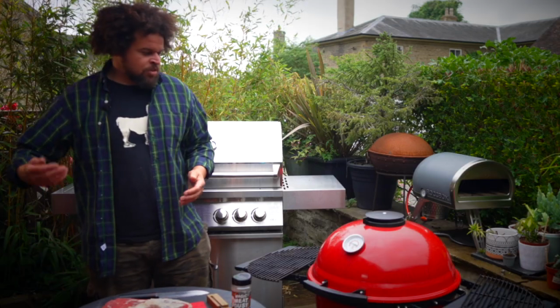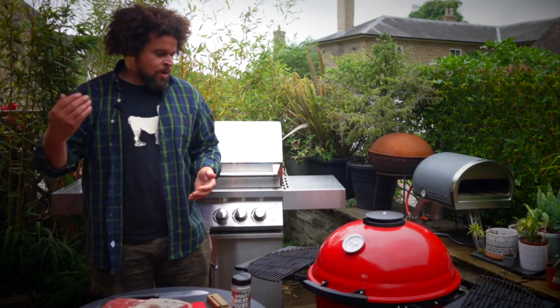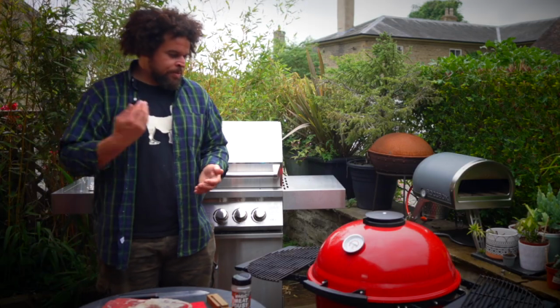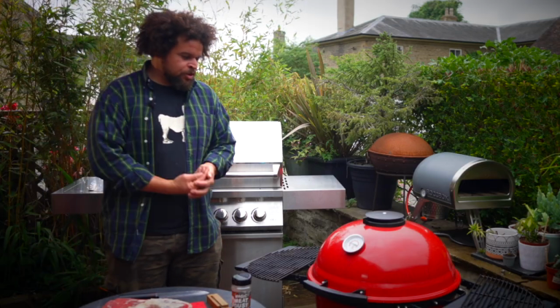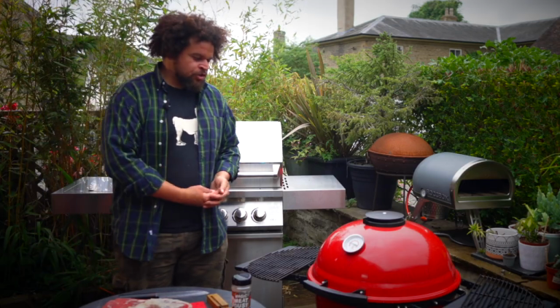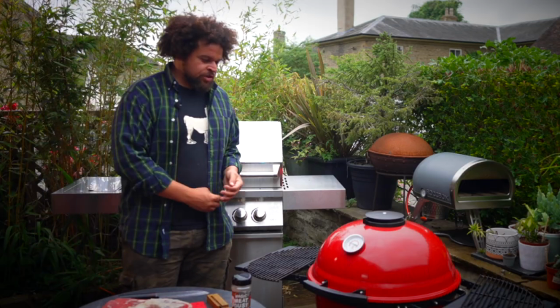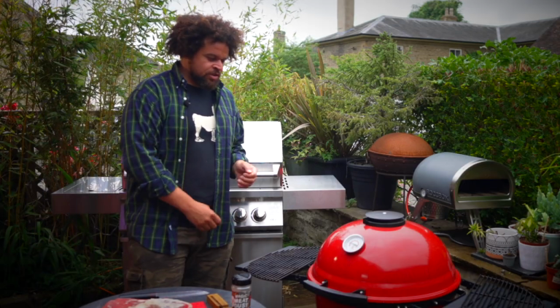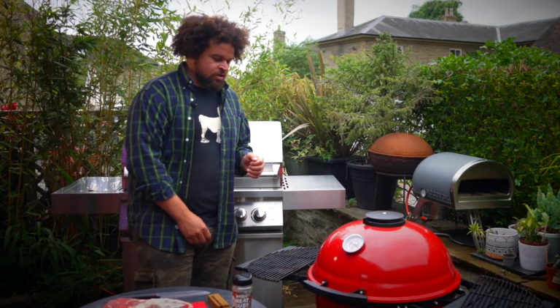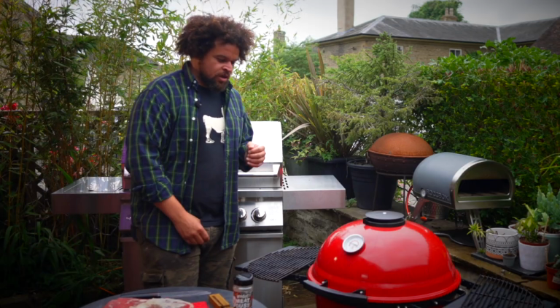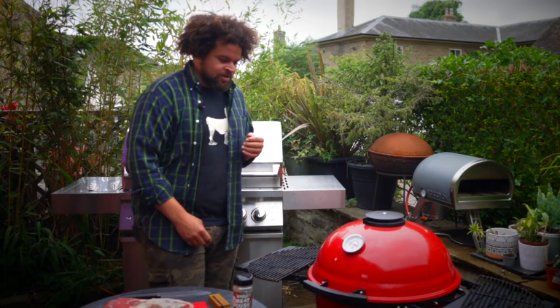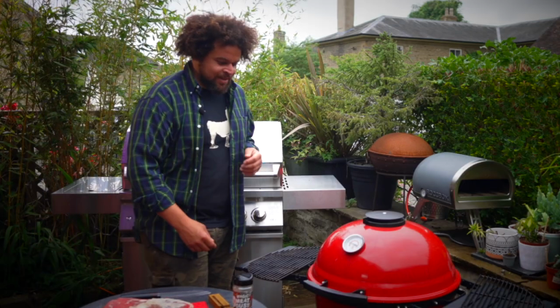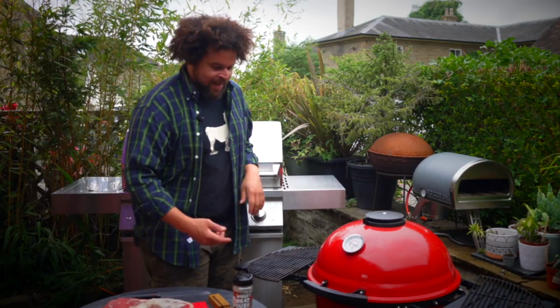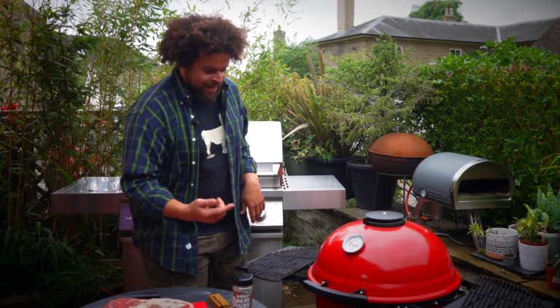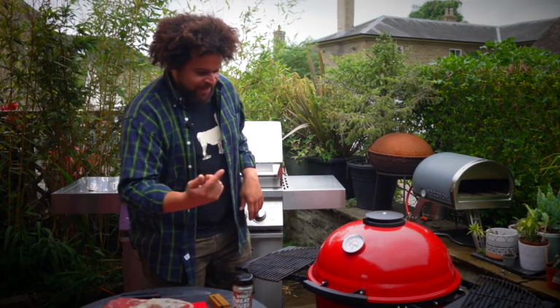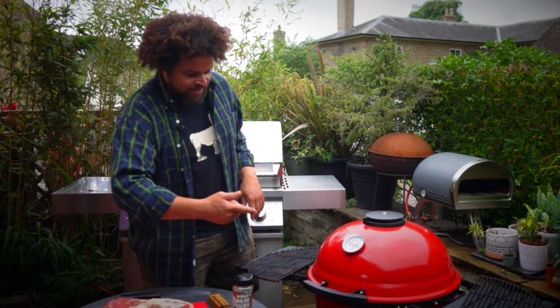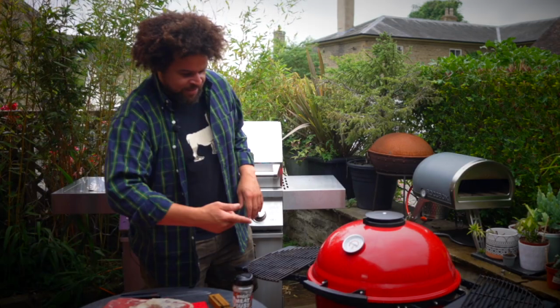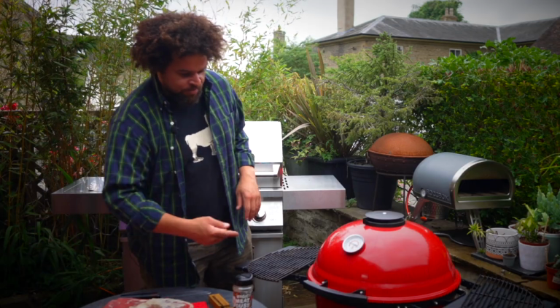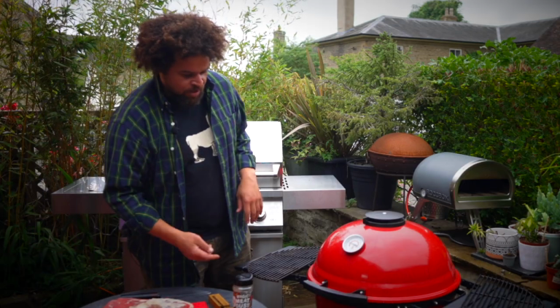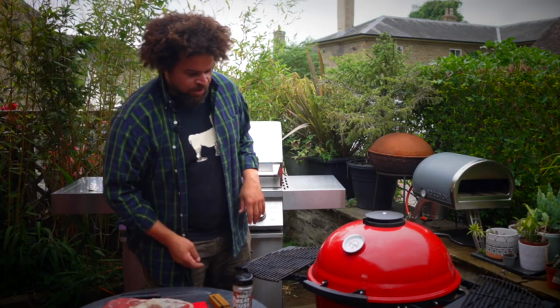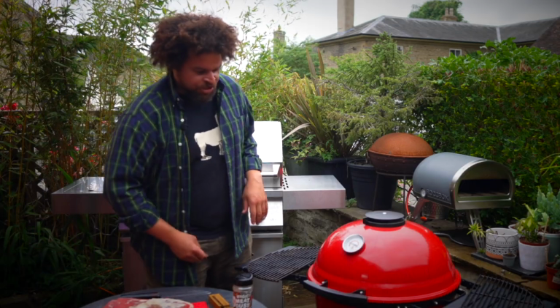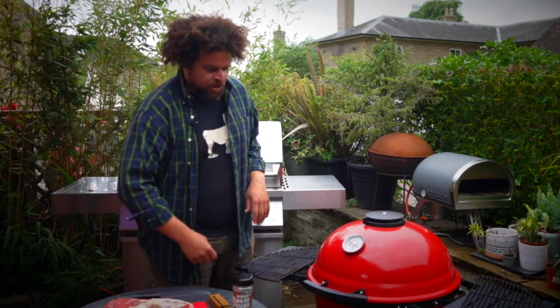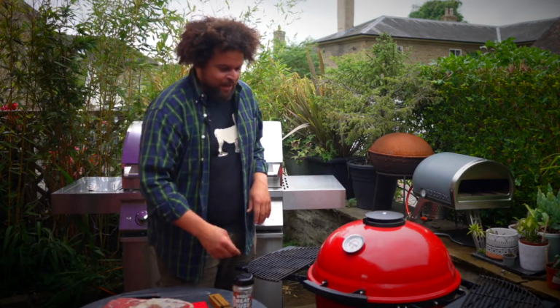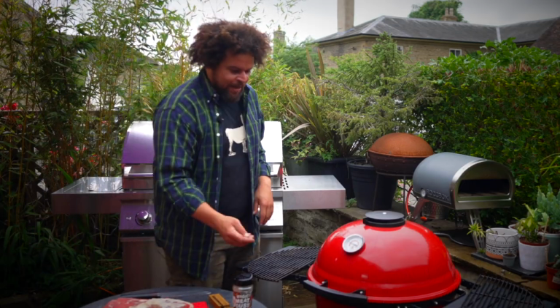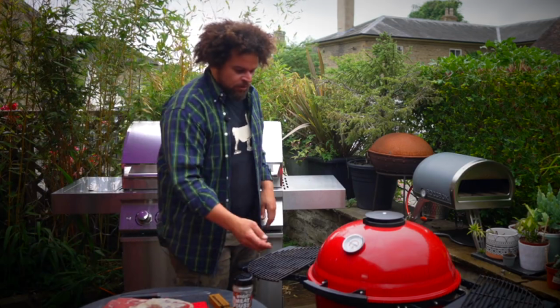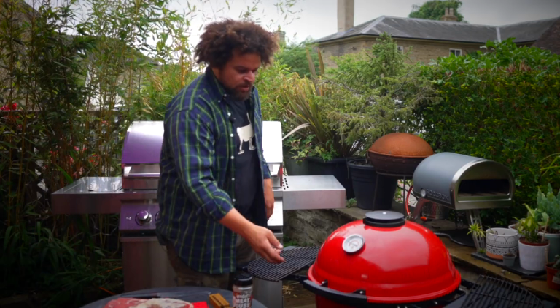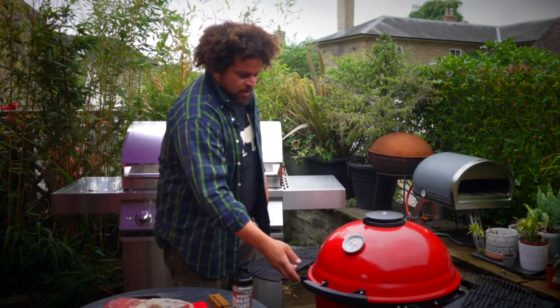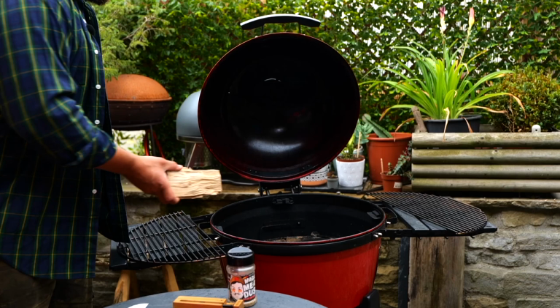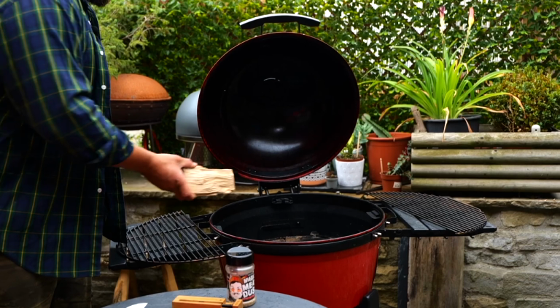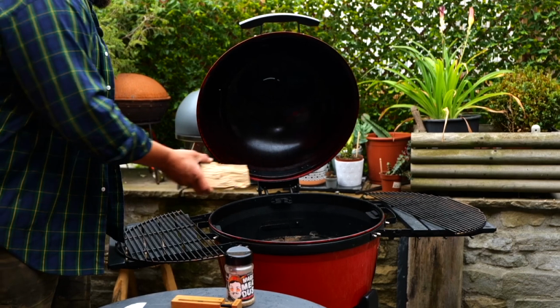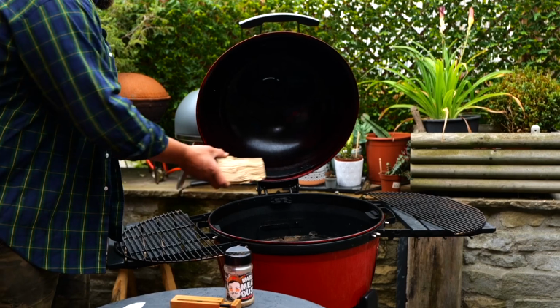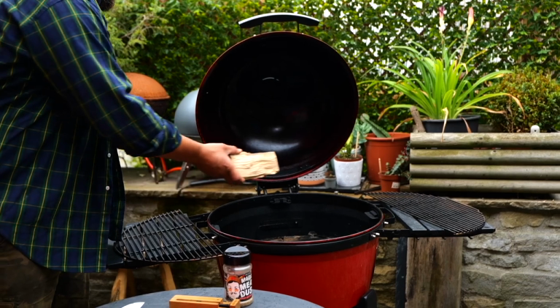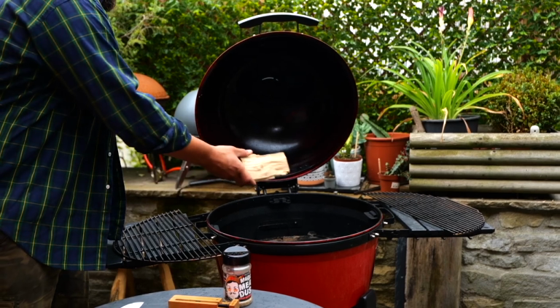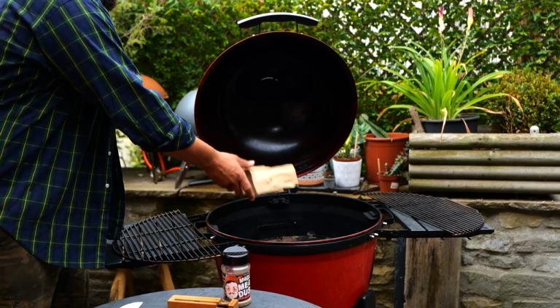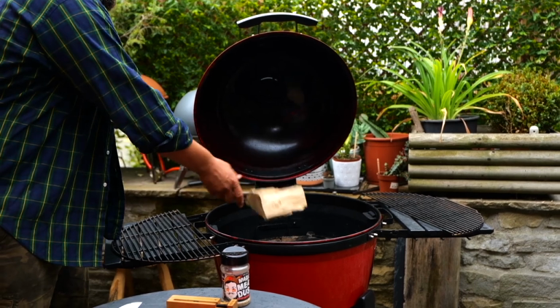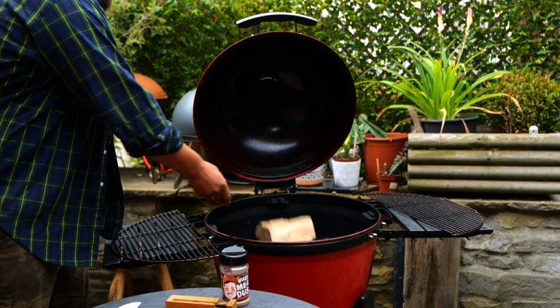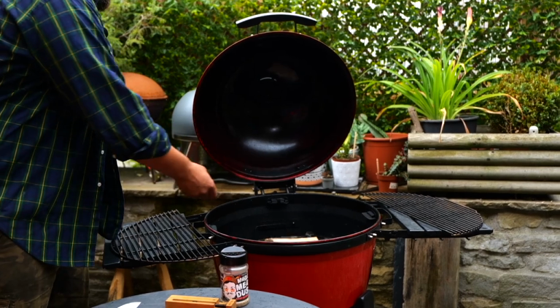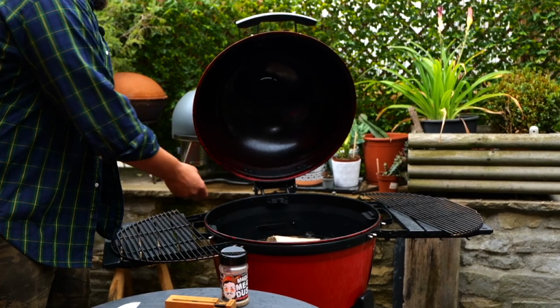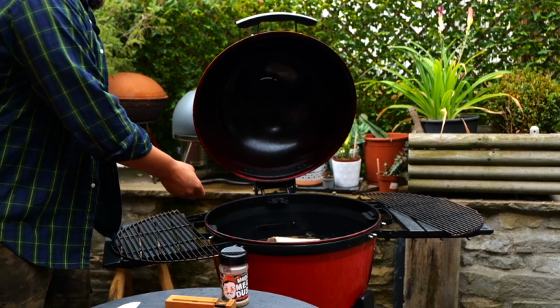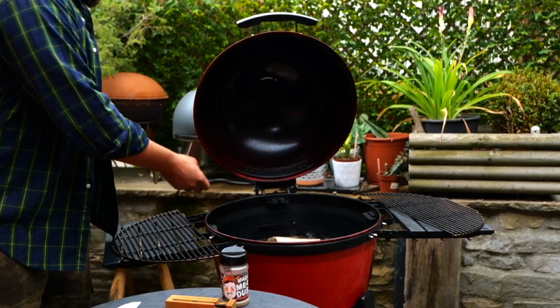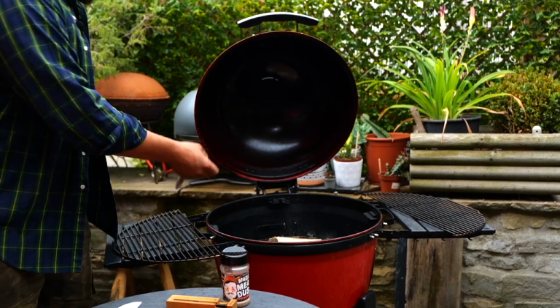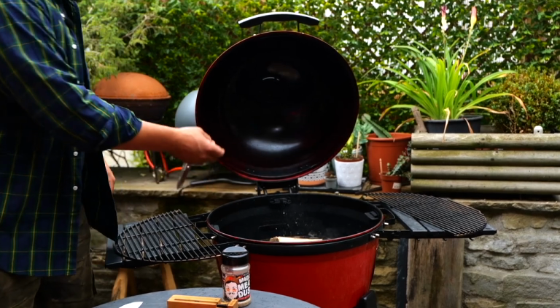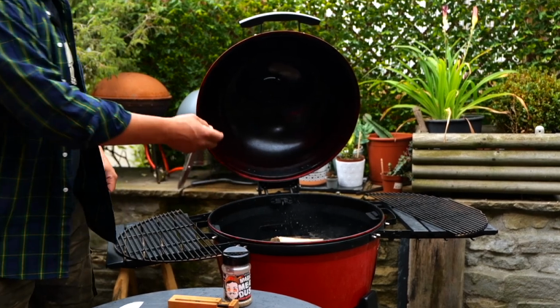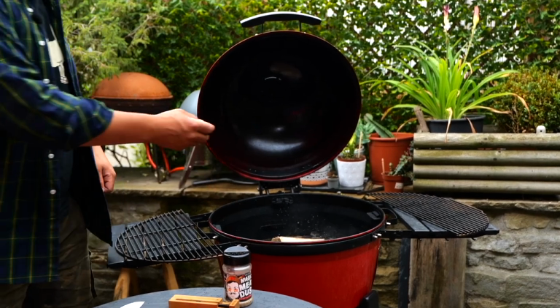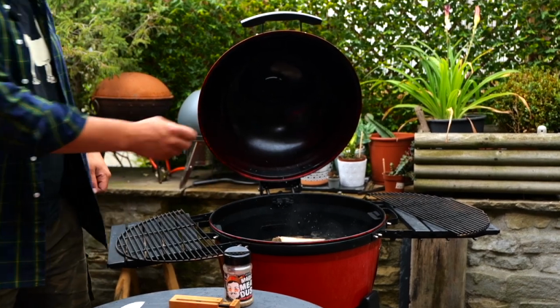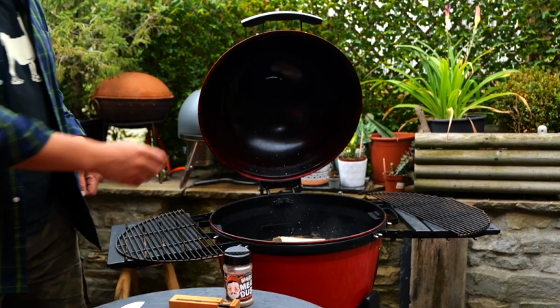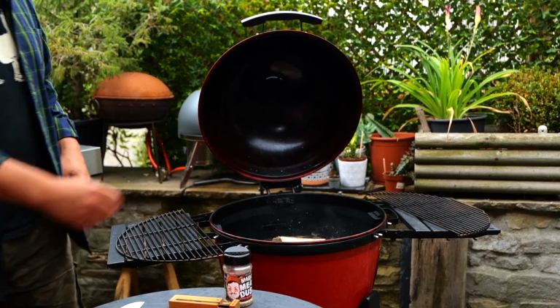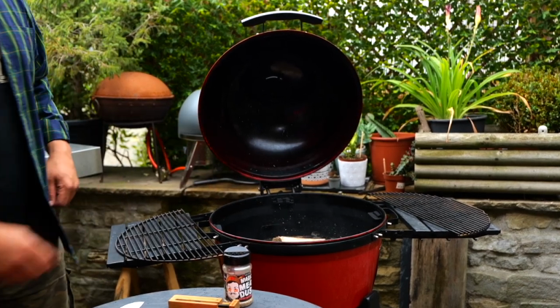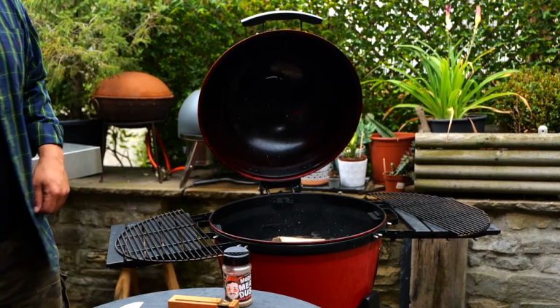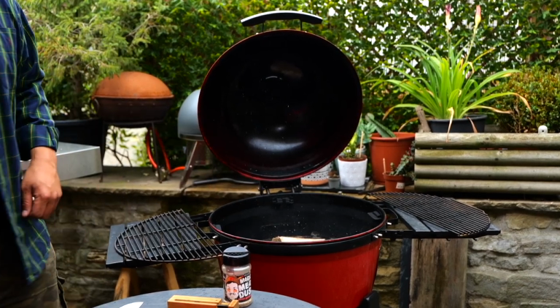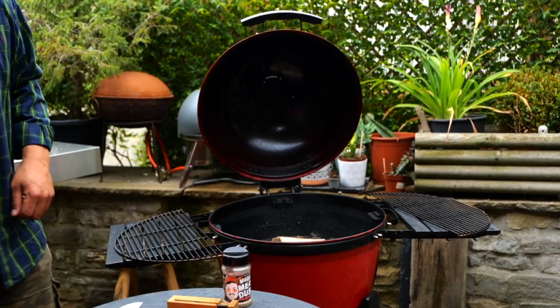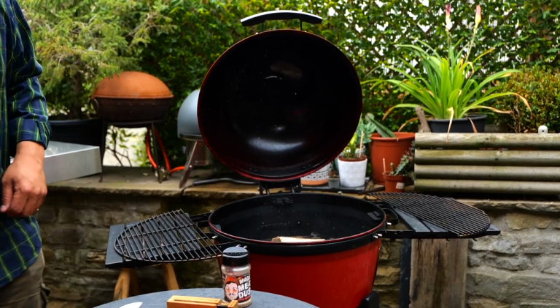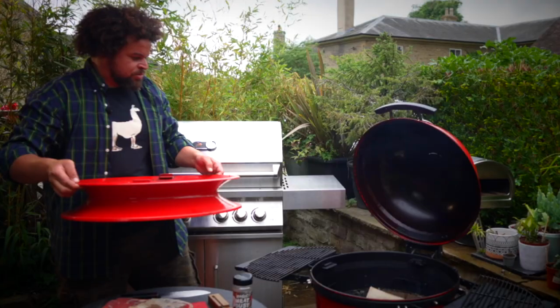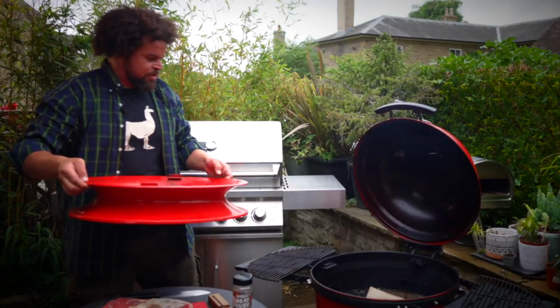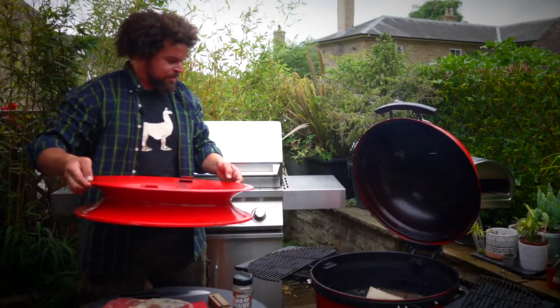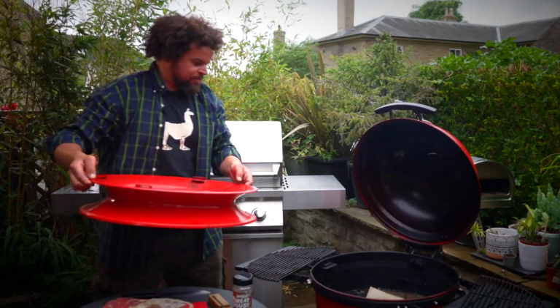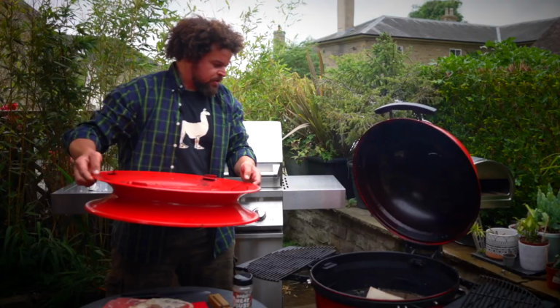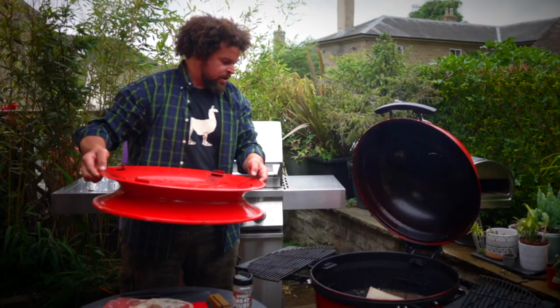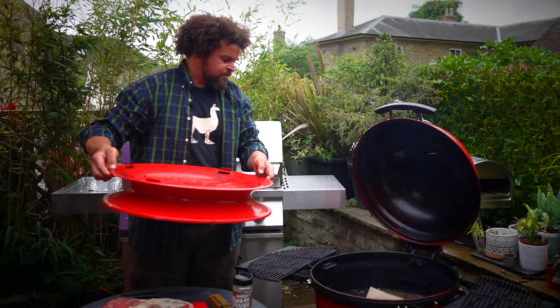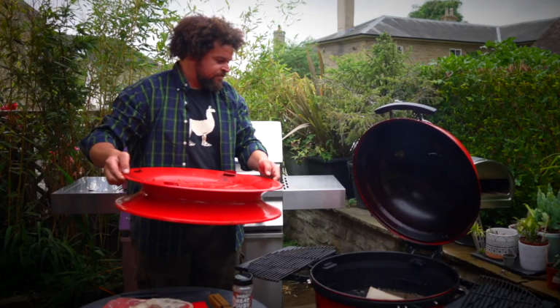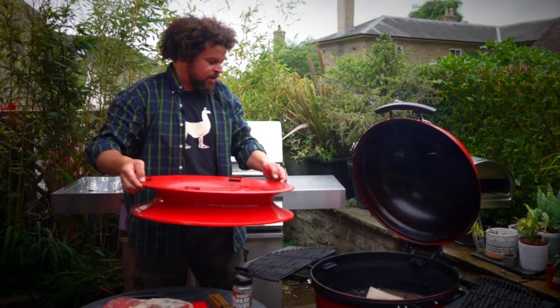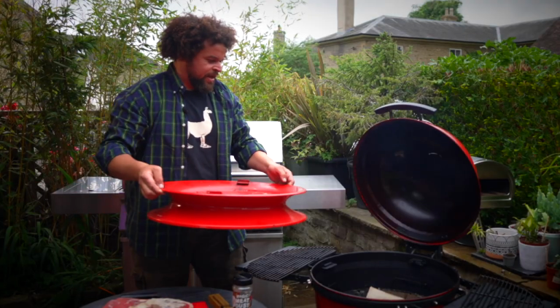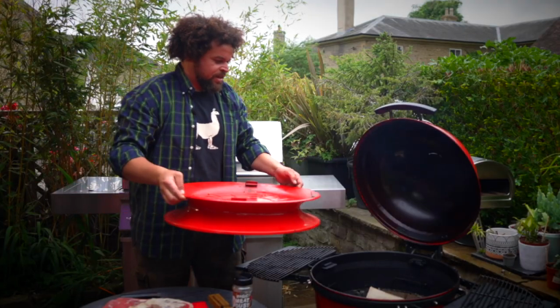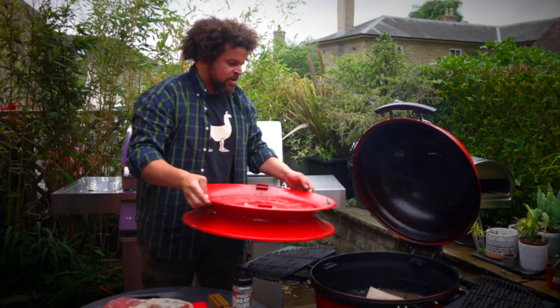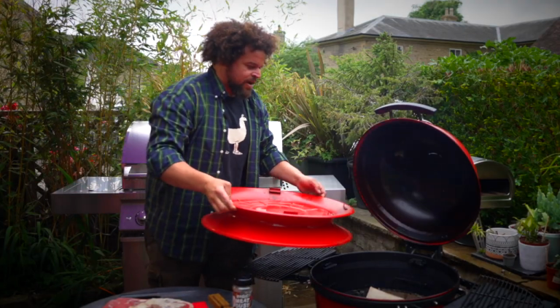The weapon of choice to cook on today is the Kamado Joe kettle. I'm going to cook over some beech today, so I'm just going to load that in. We're going to be cooking fully indirect.